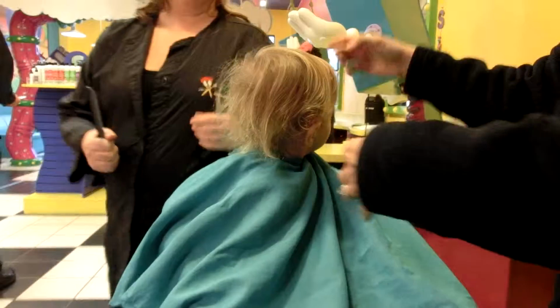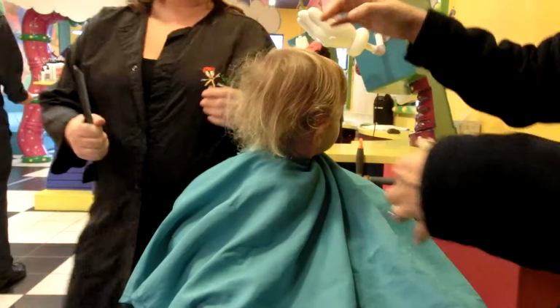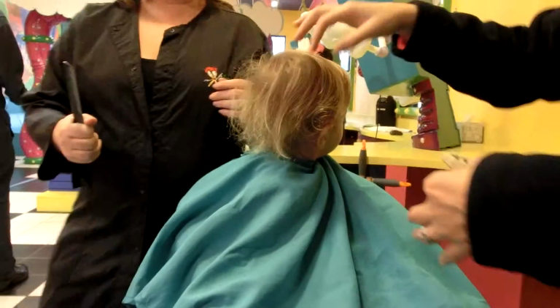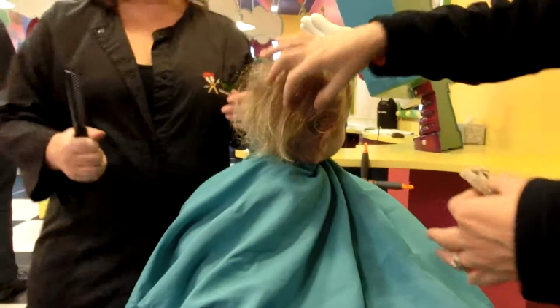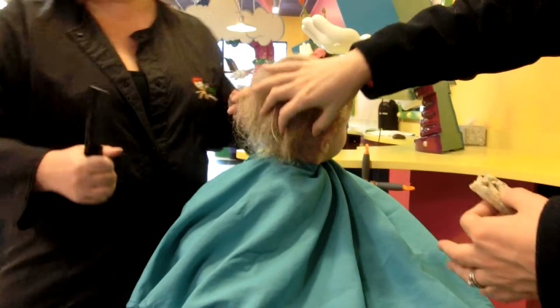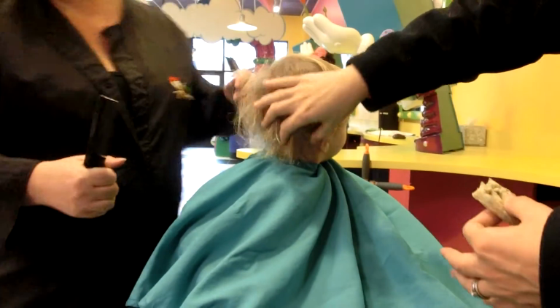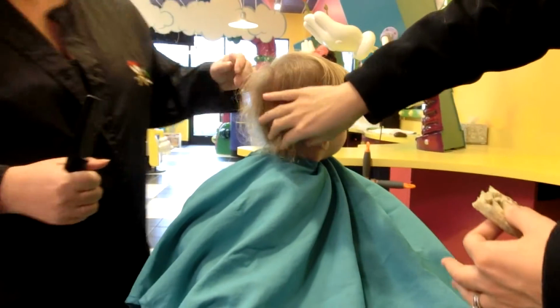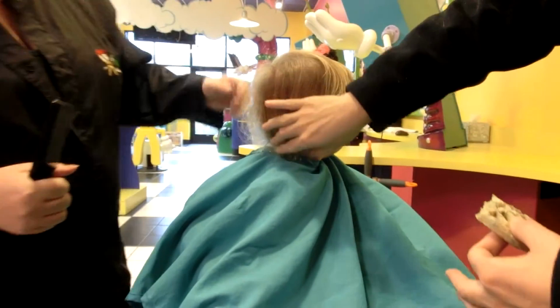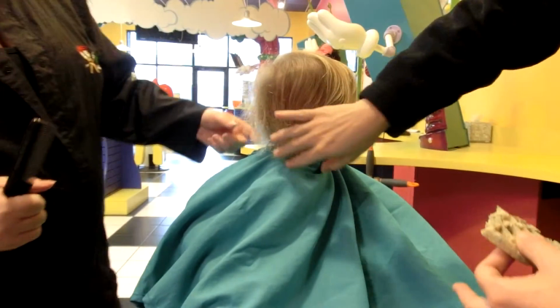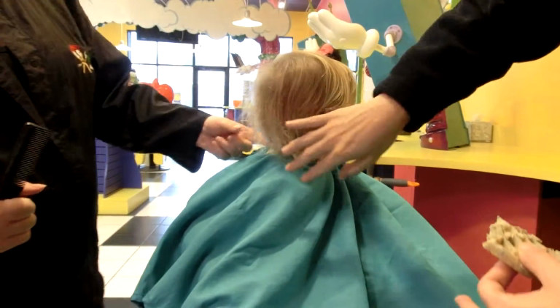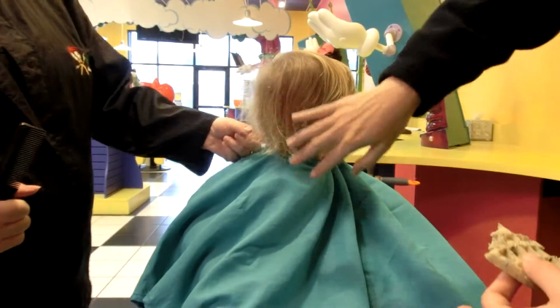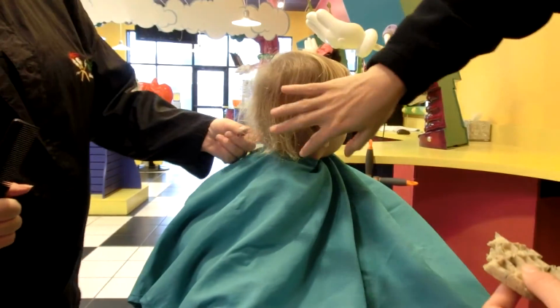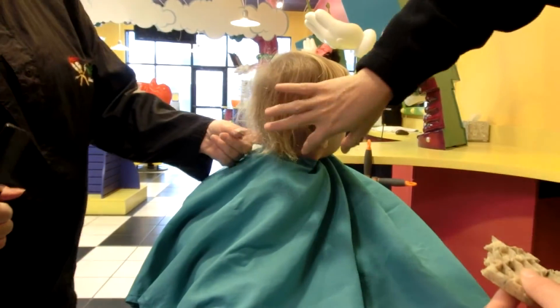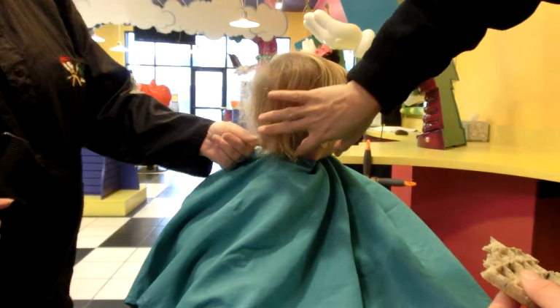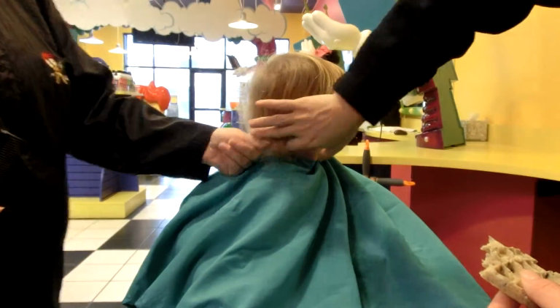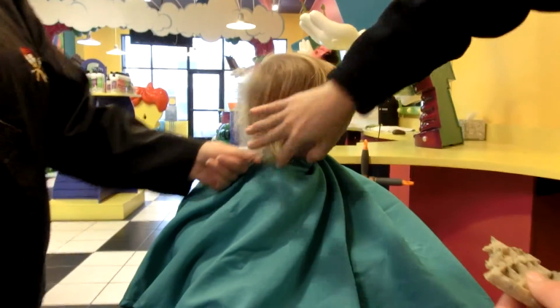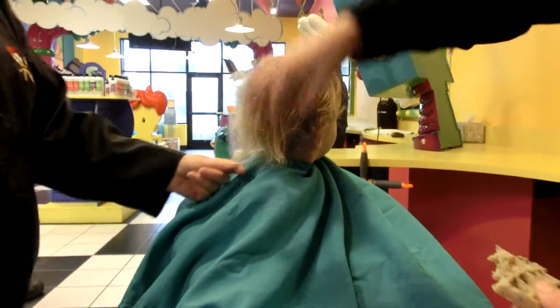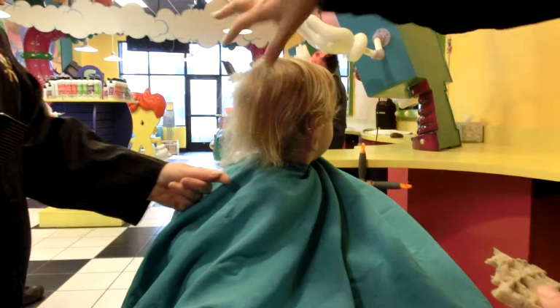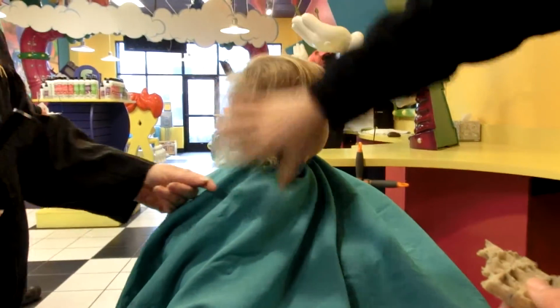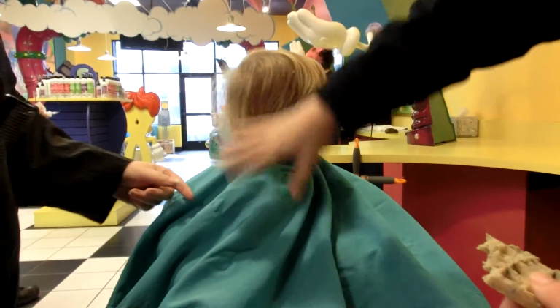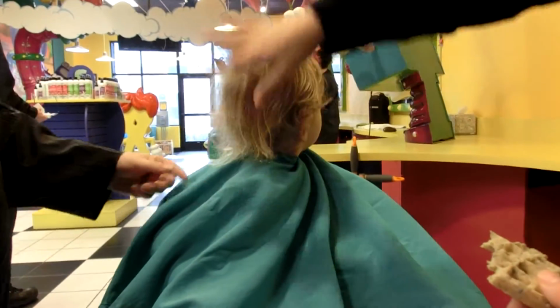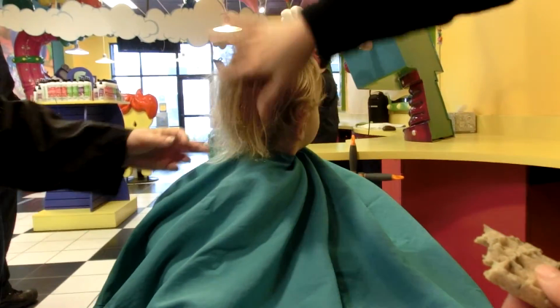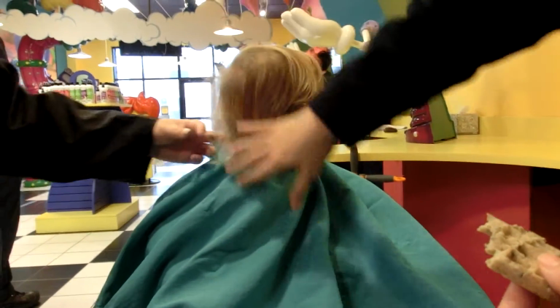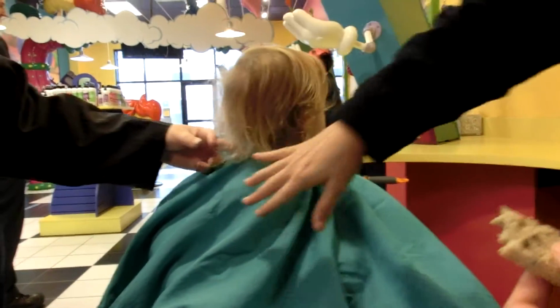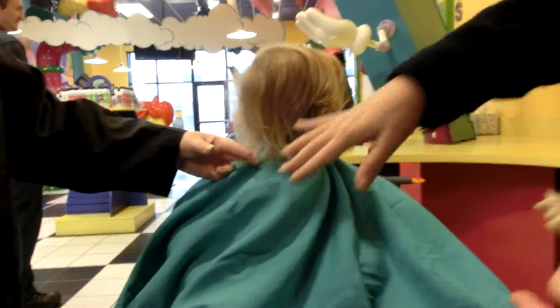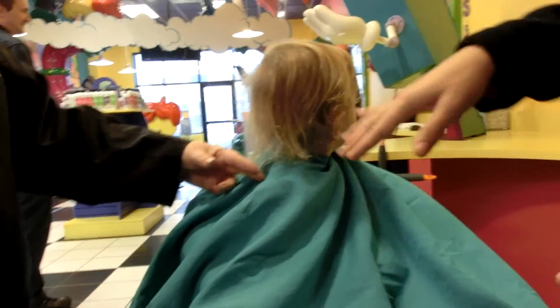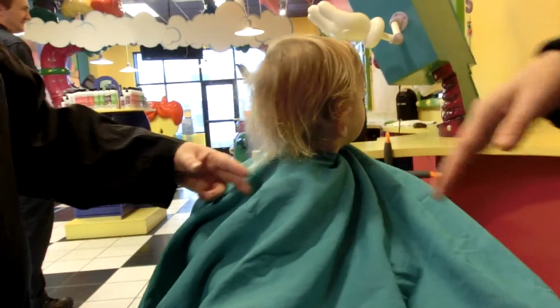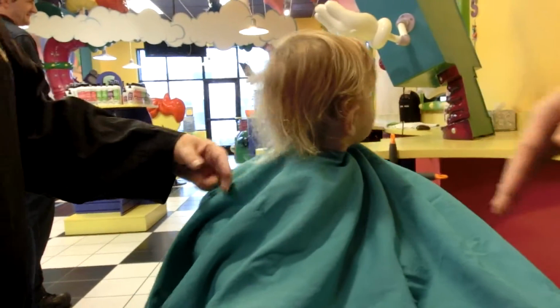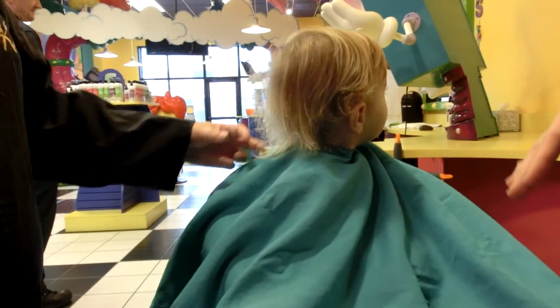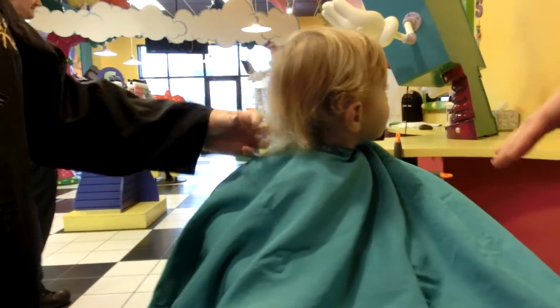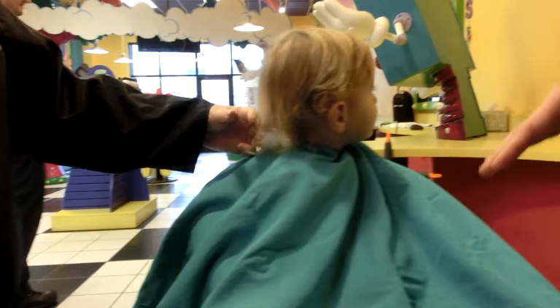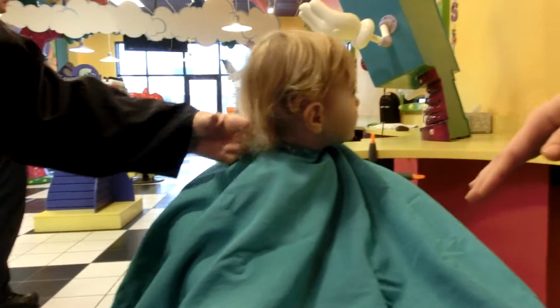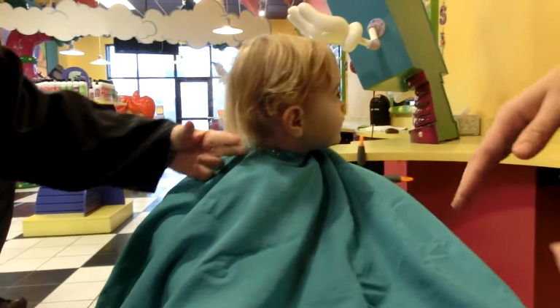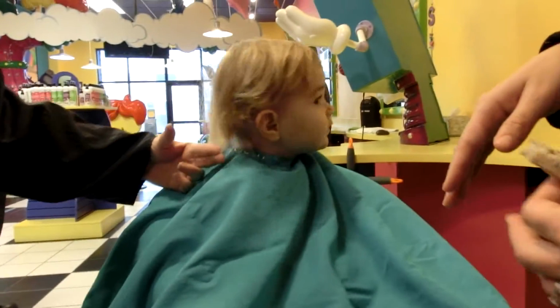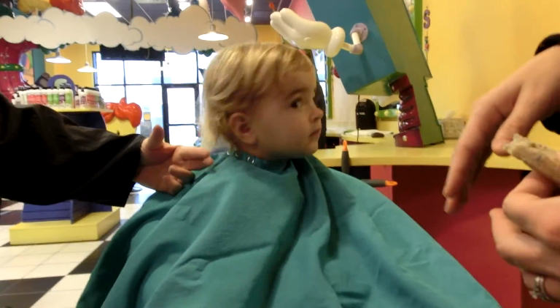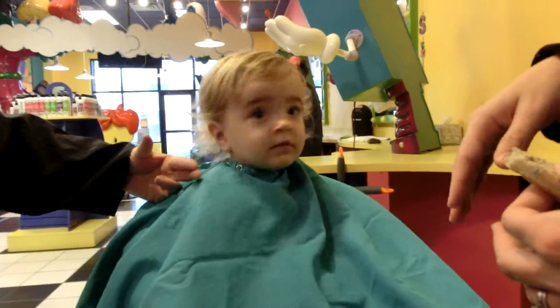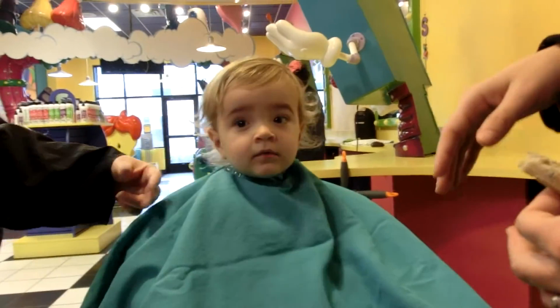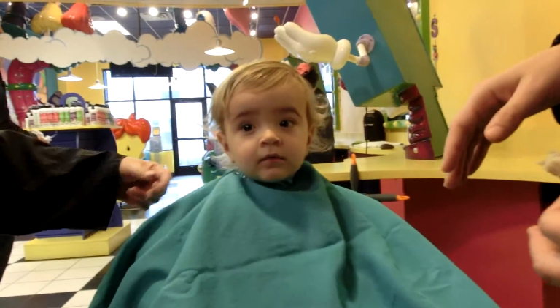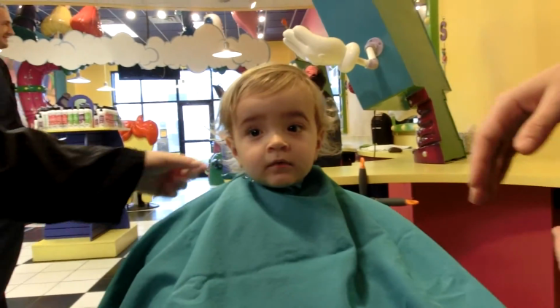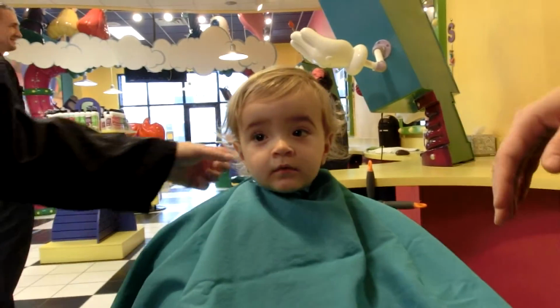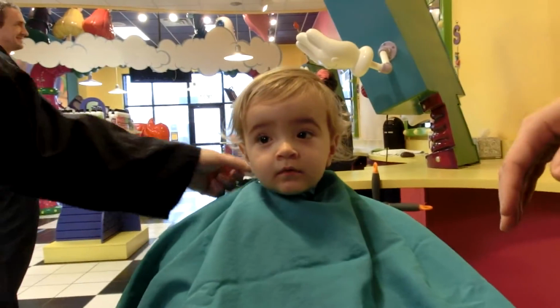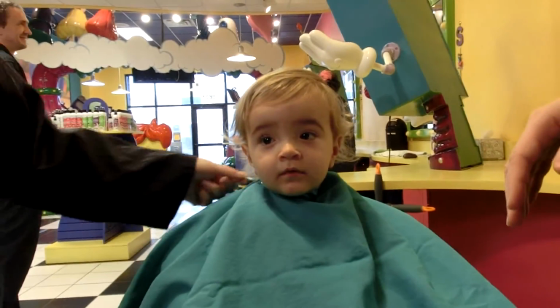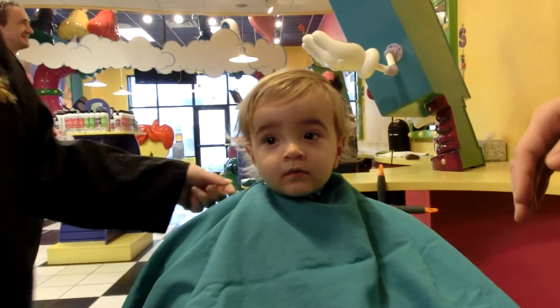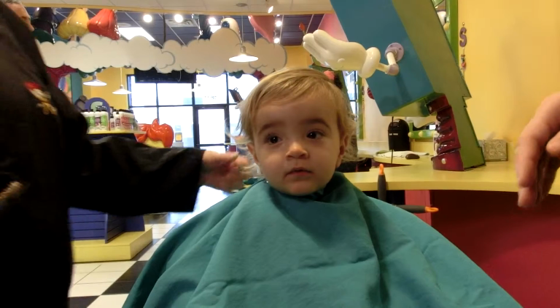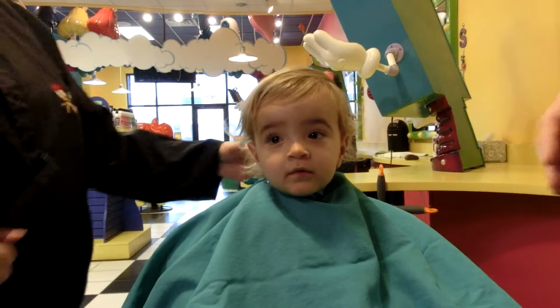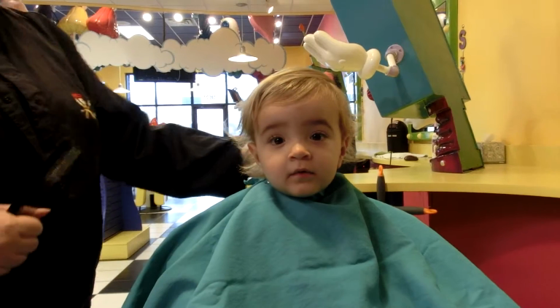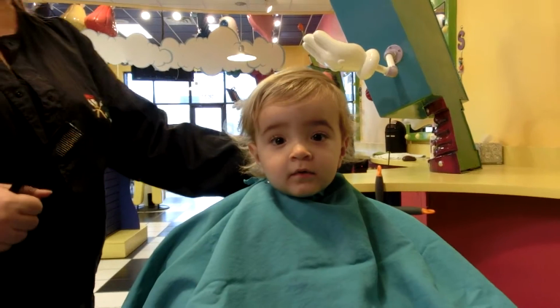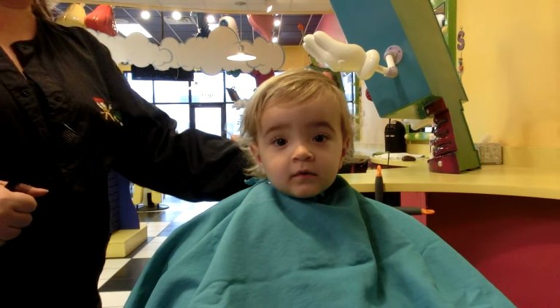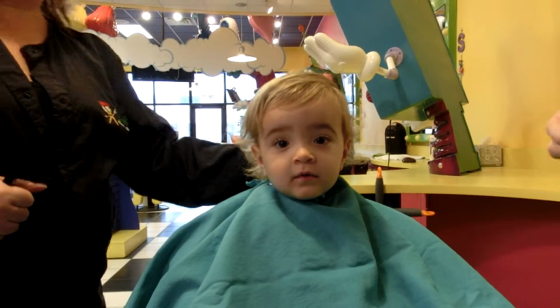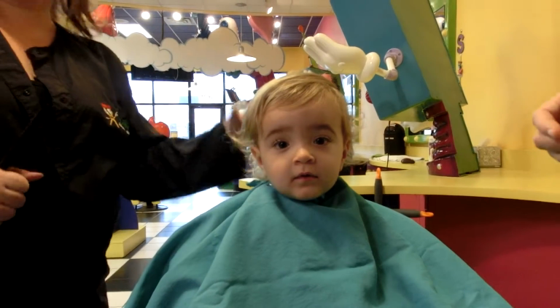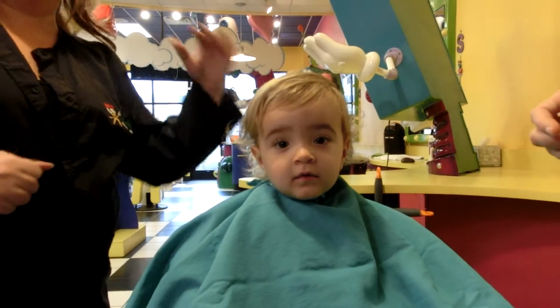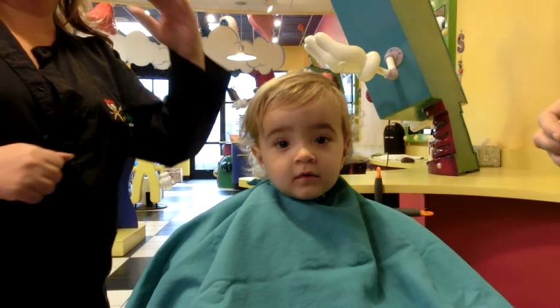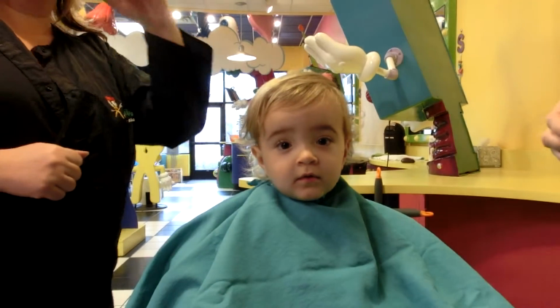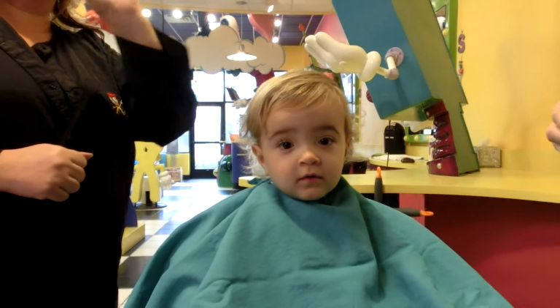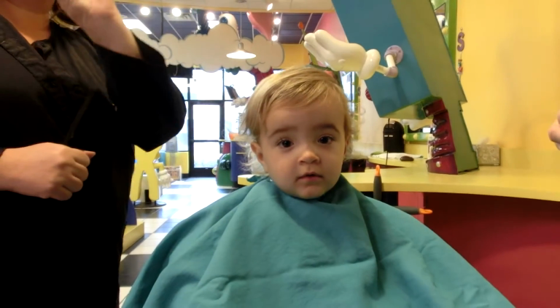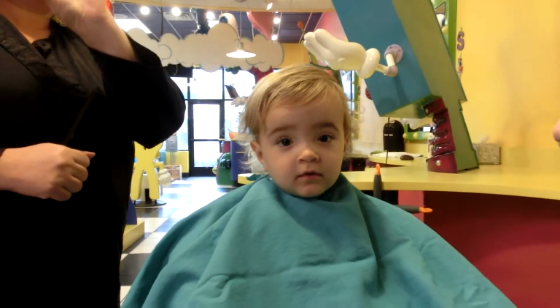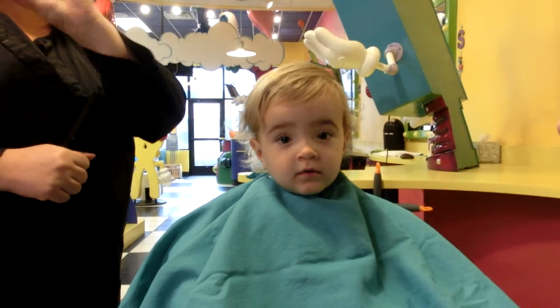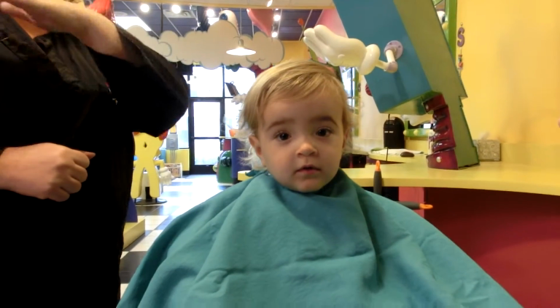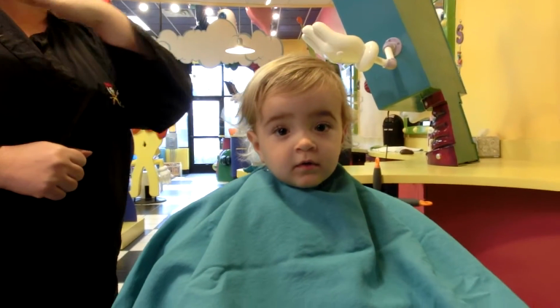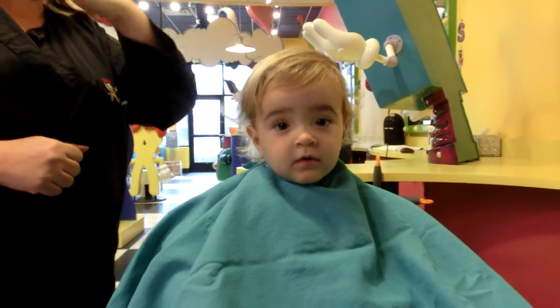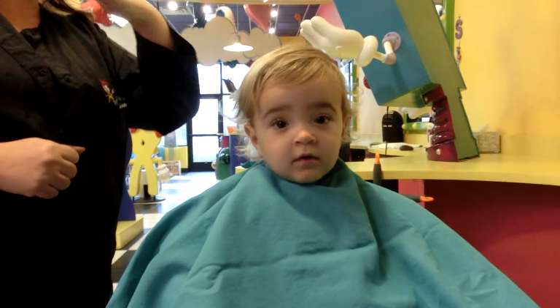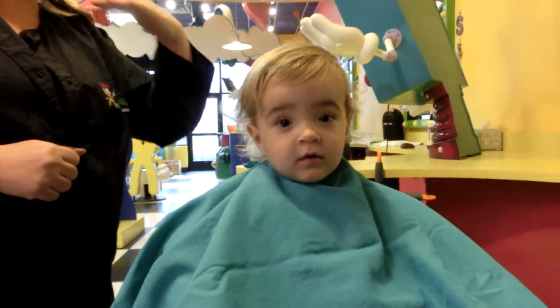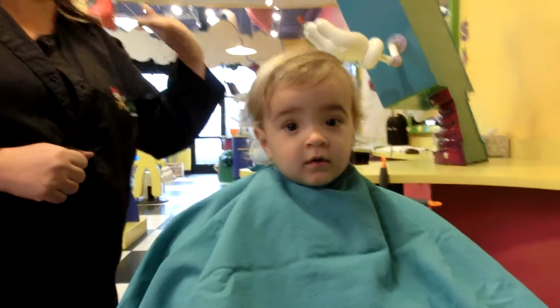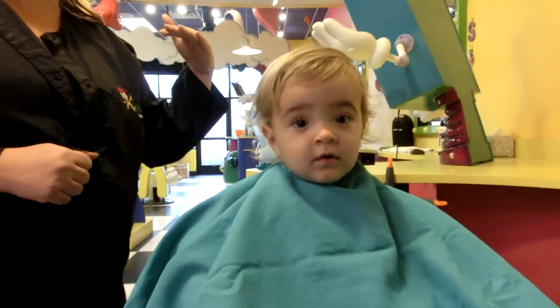Don't mess much with the length — you want to try to keep the length right. Olivia, can you get your first haircut? What I have is on the length; I'm just going to make sure this is kind of even.